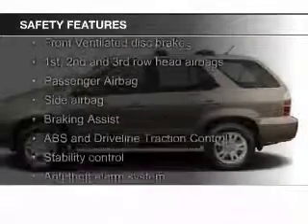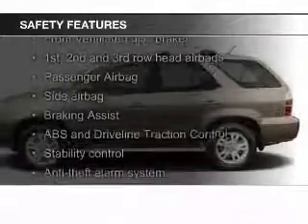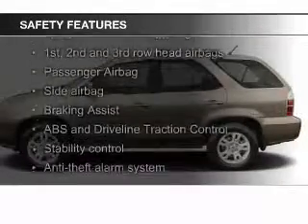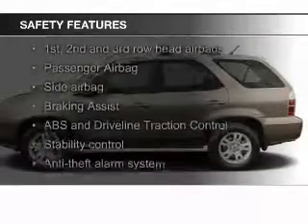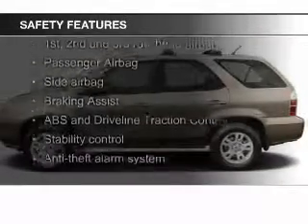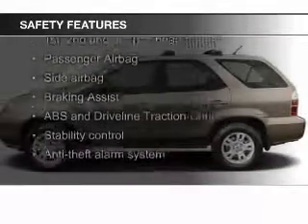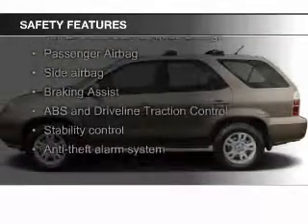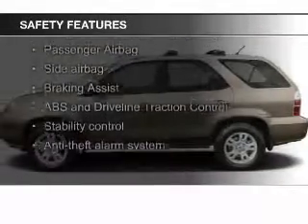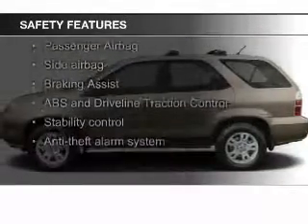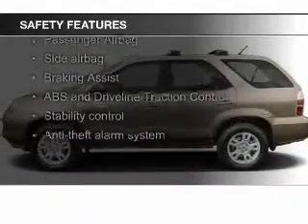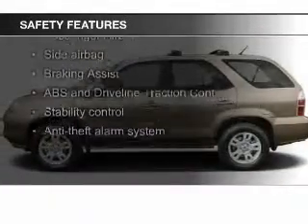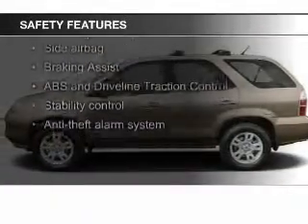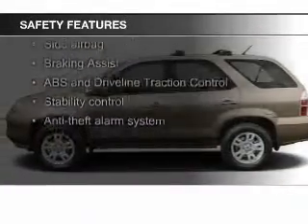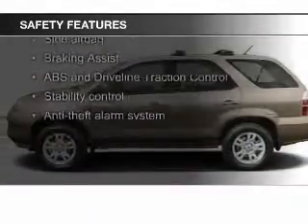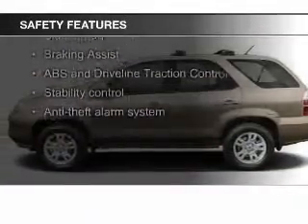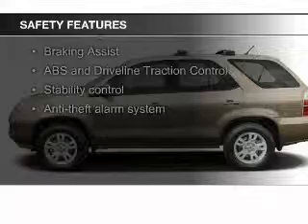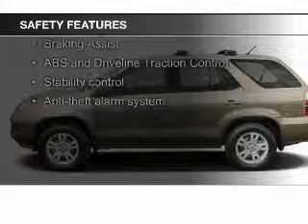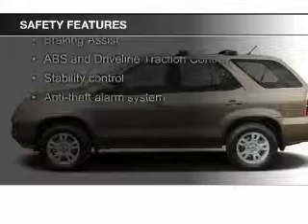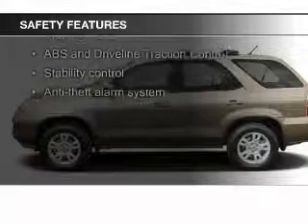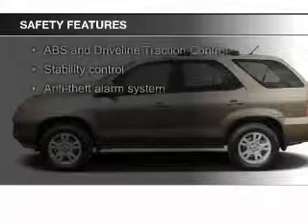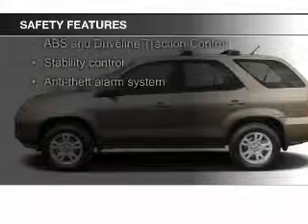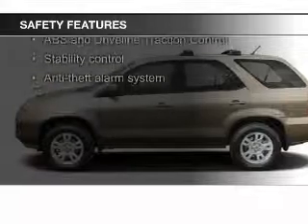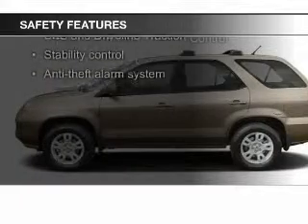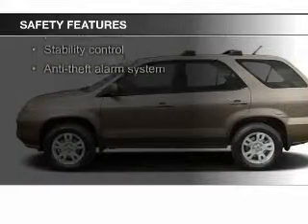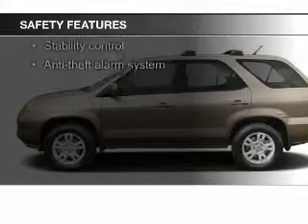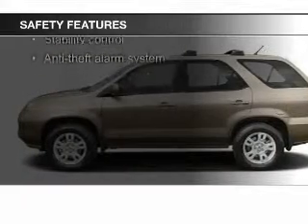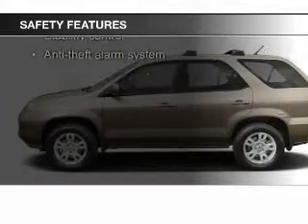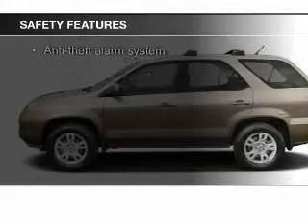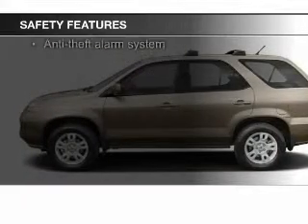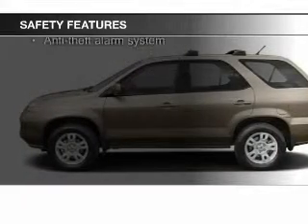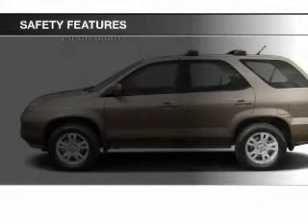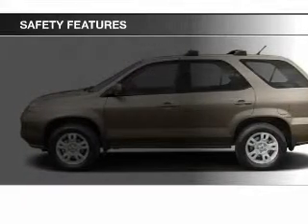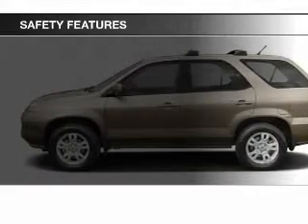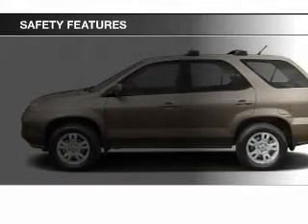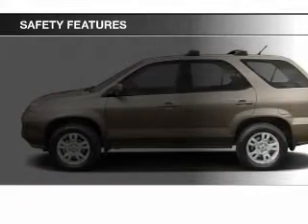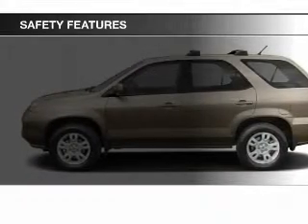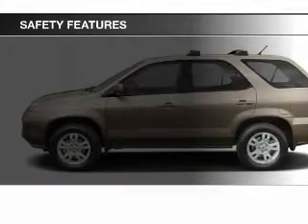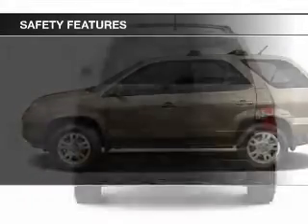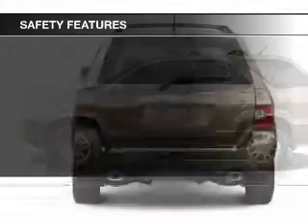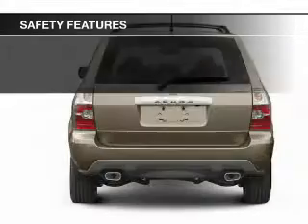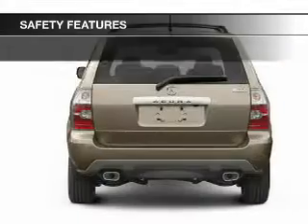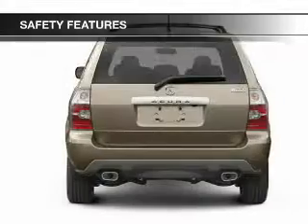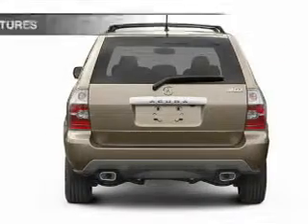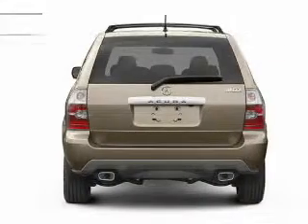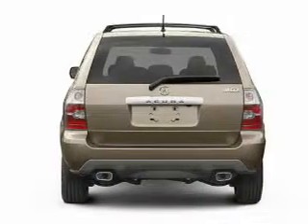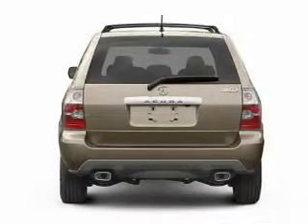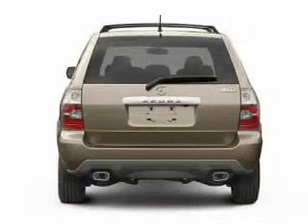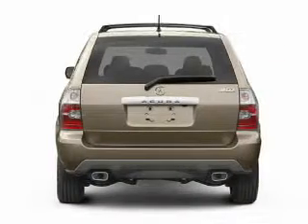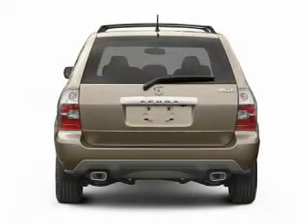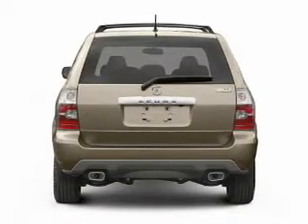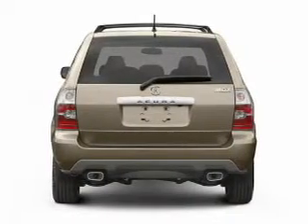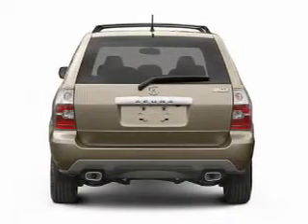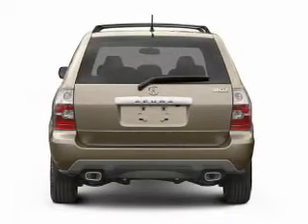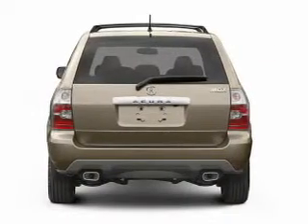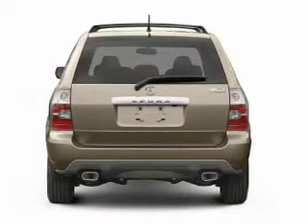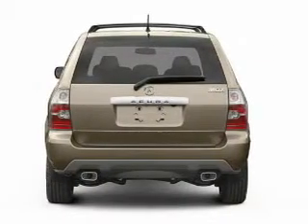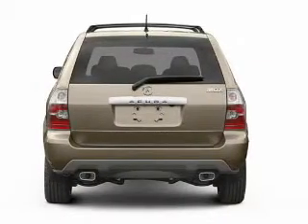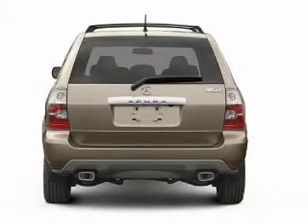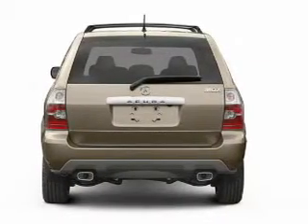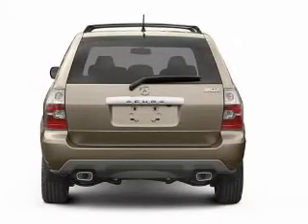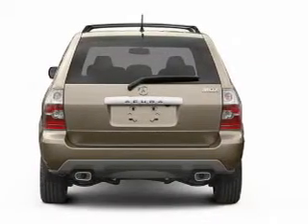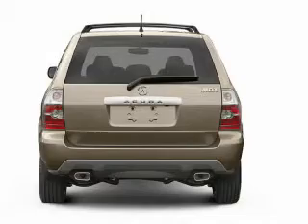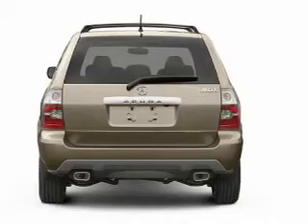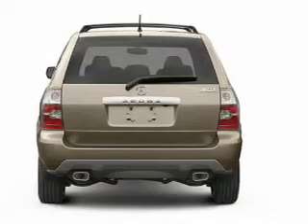Fog lights, side airbags, second and third row head airbags, independent suspension, brake assist, and traction control.